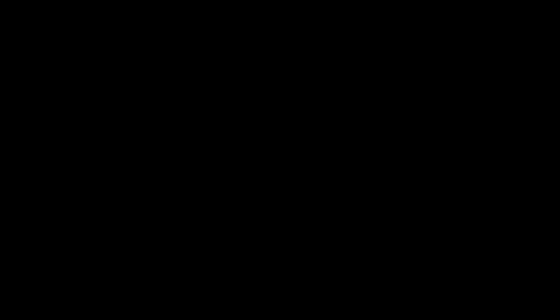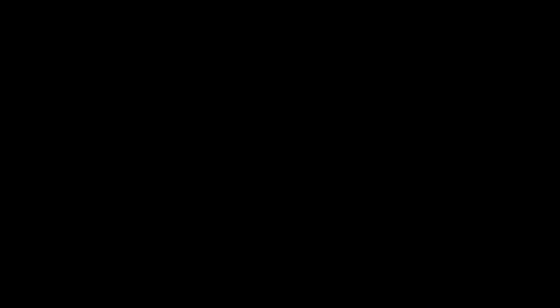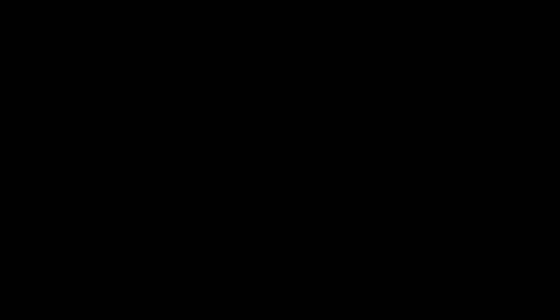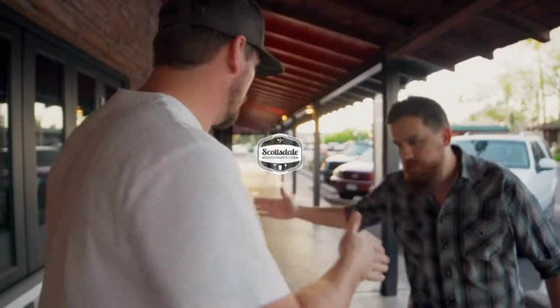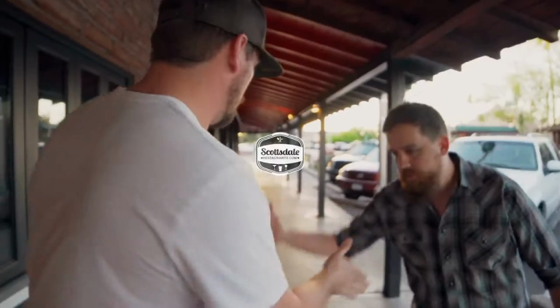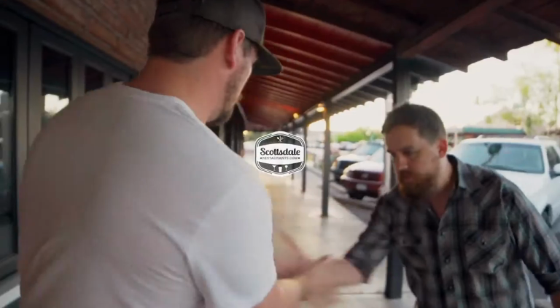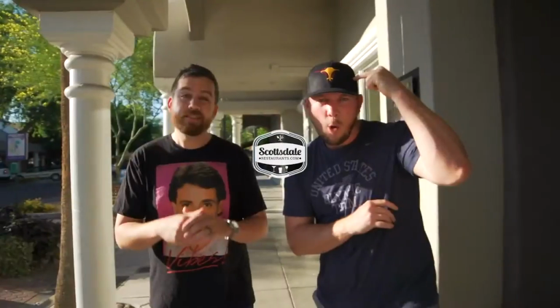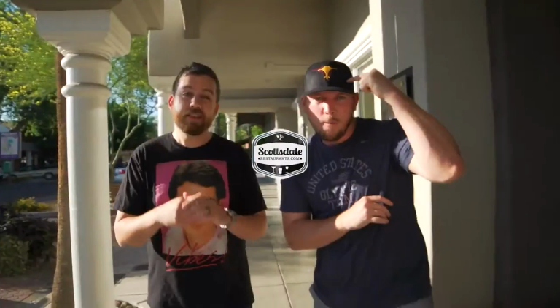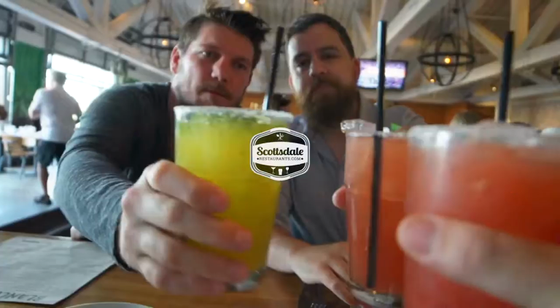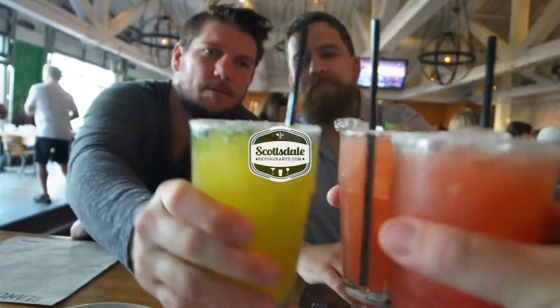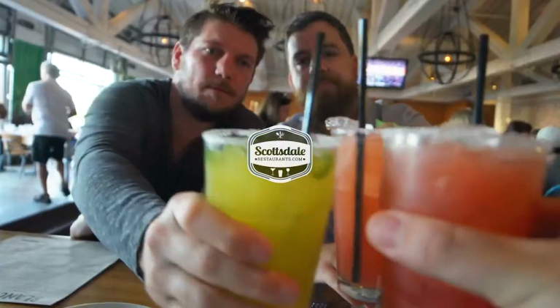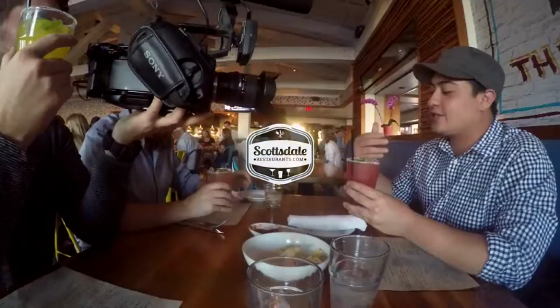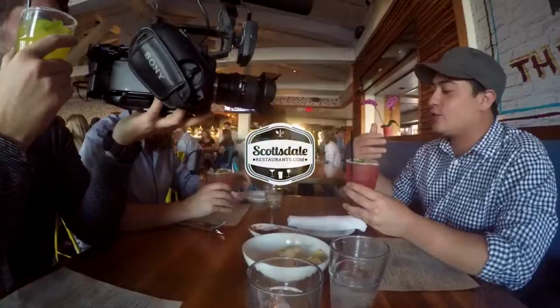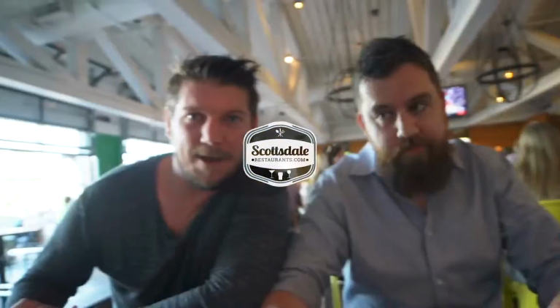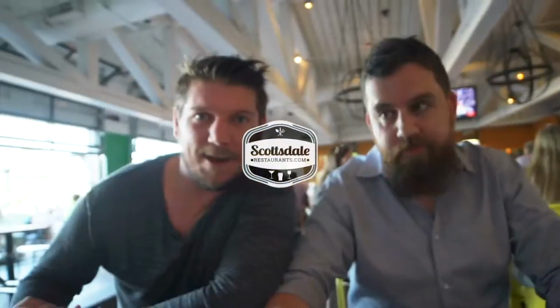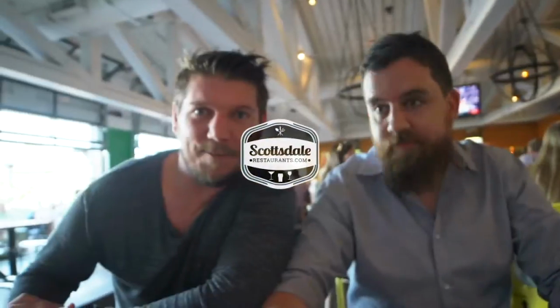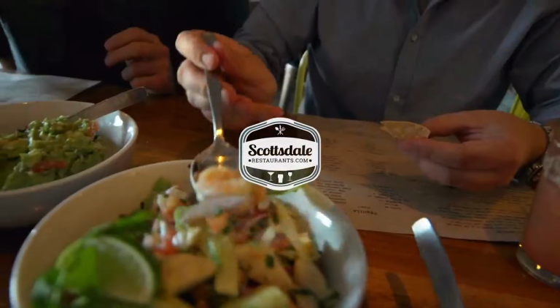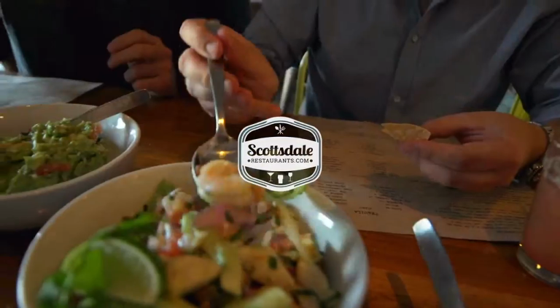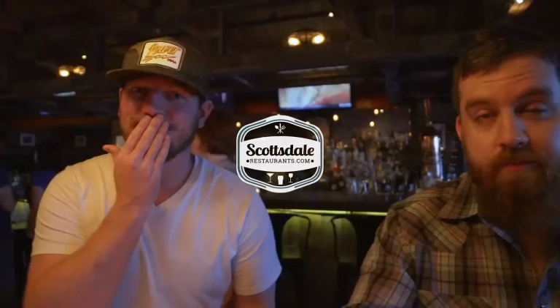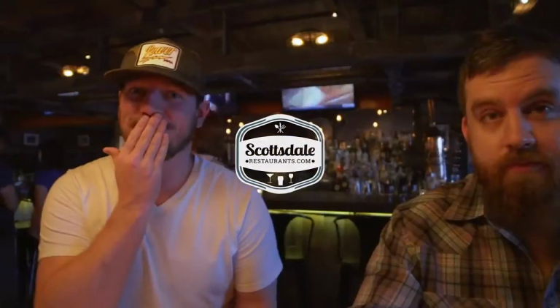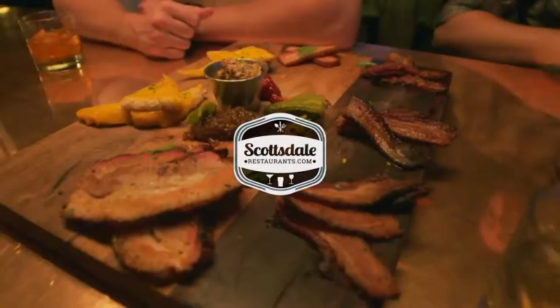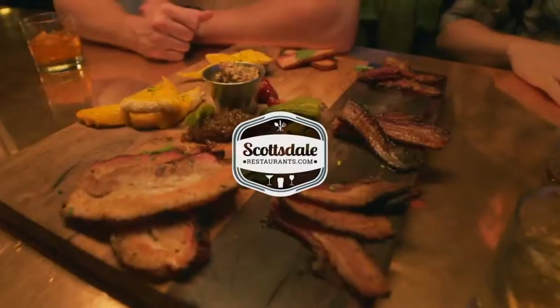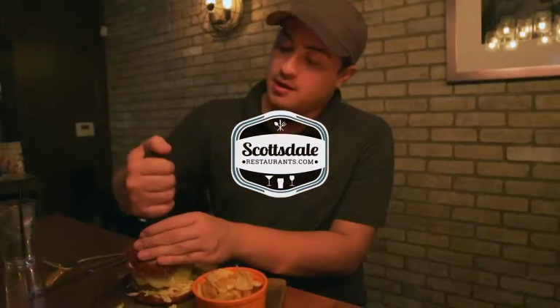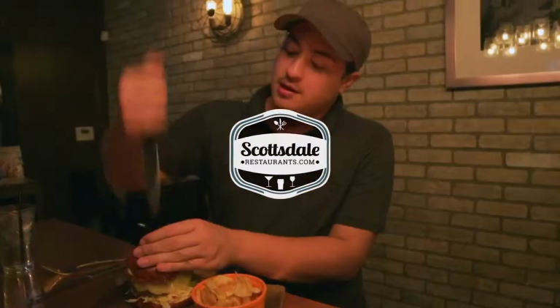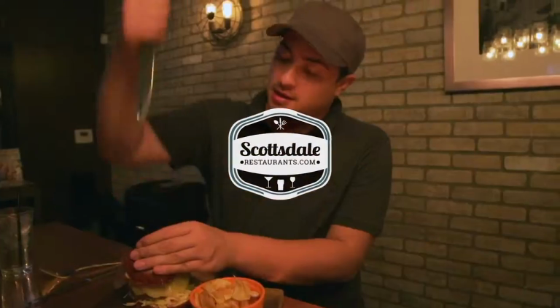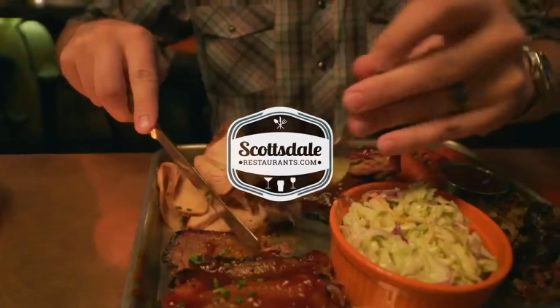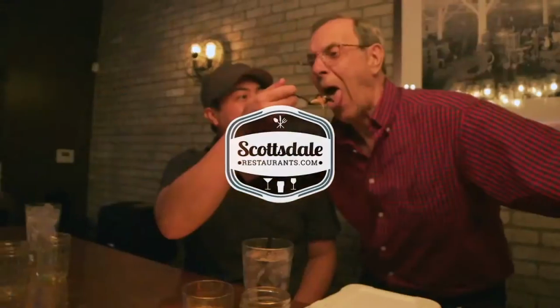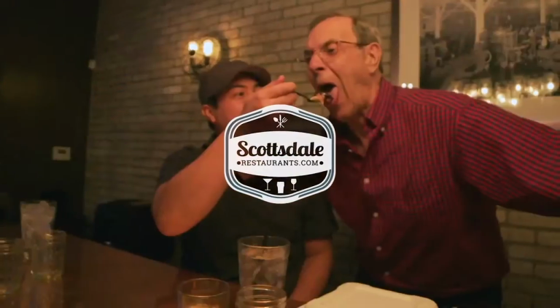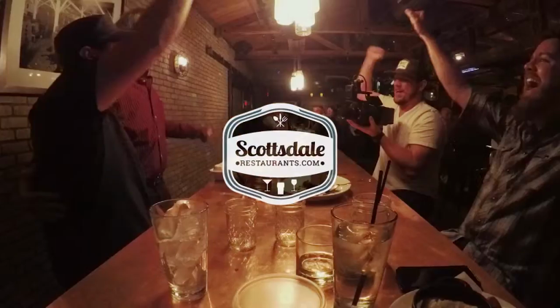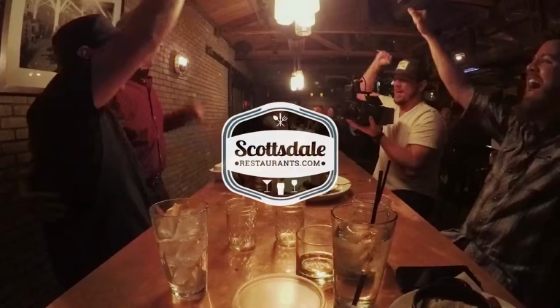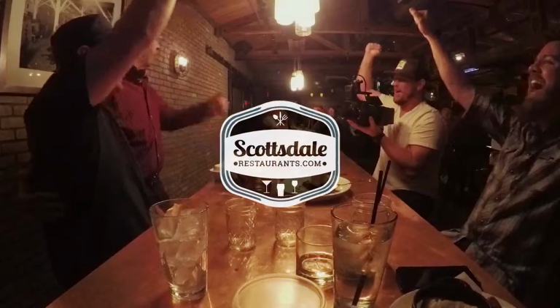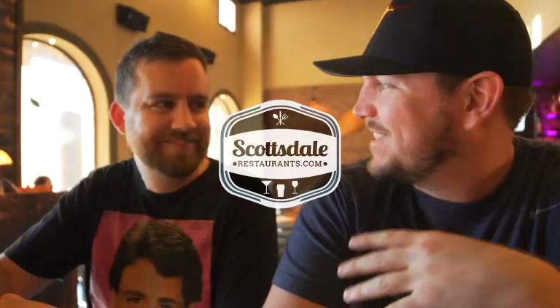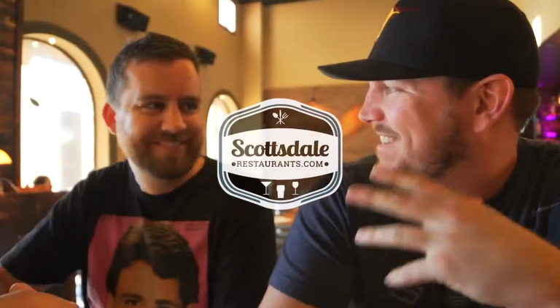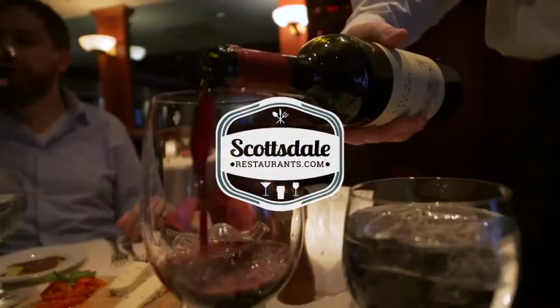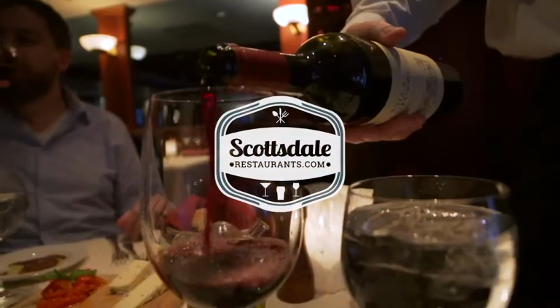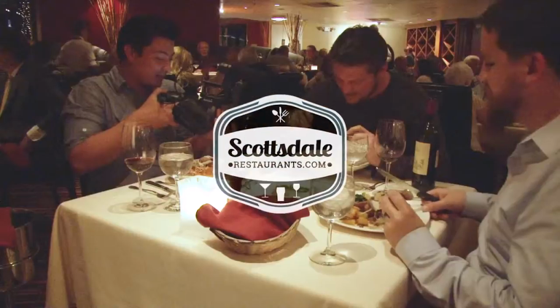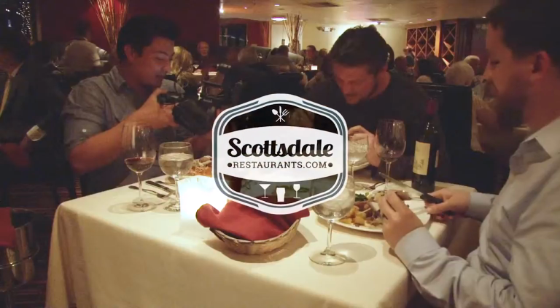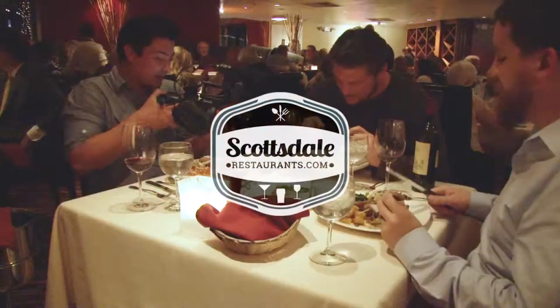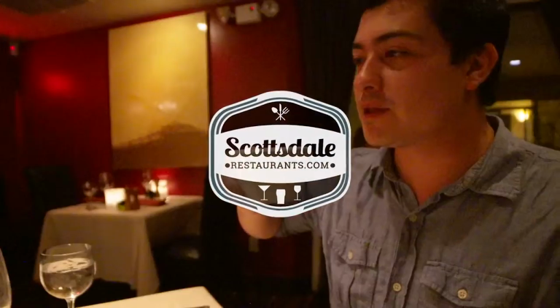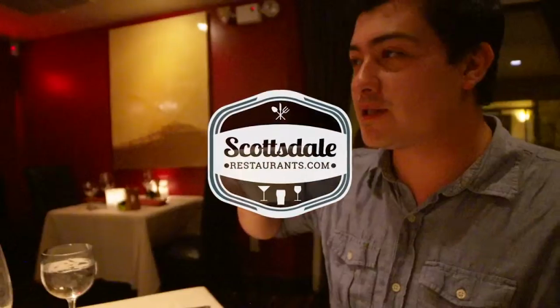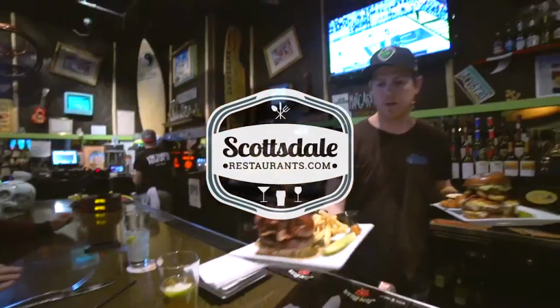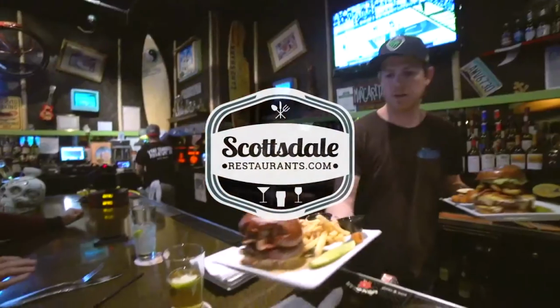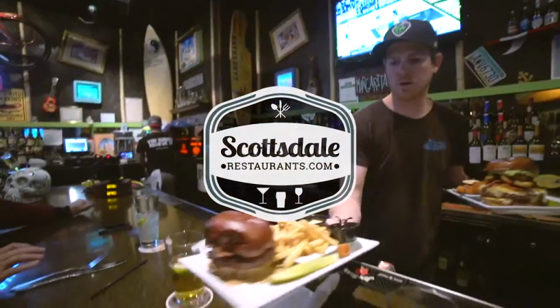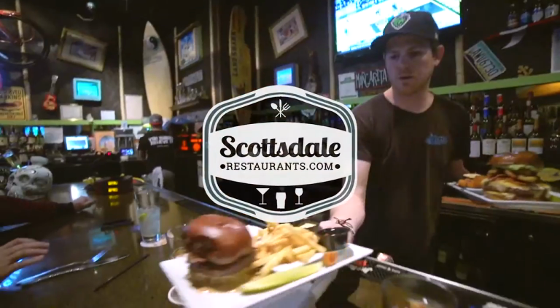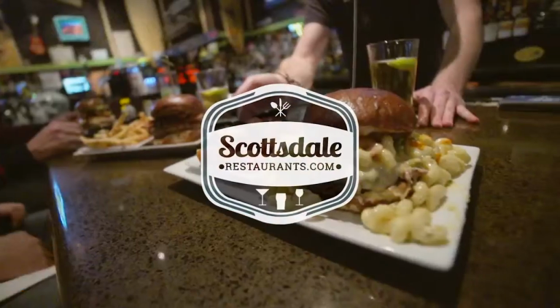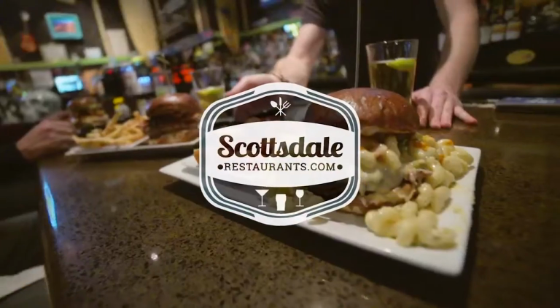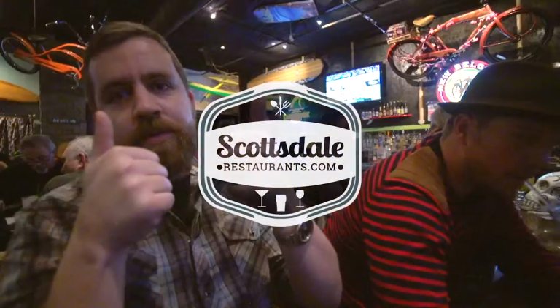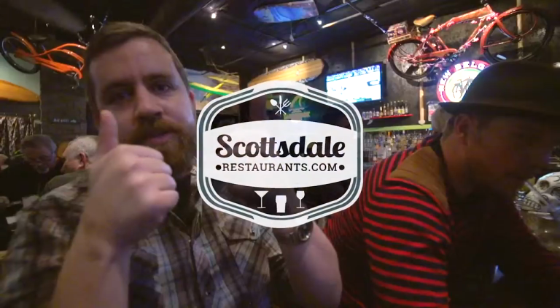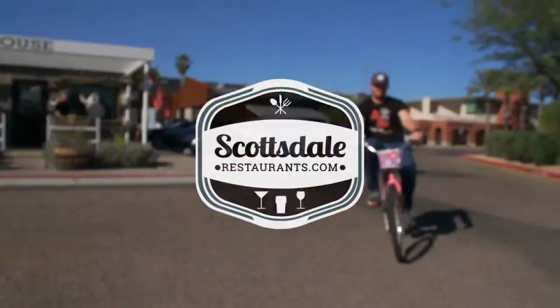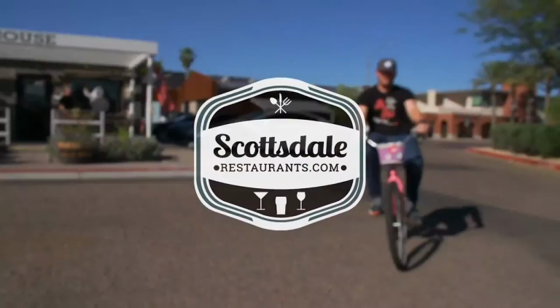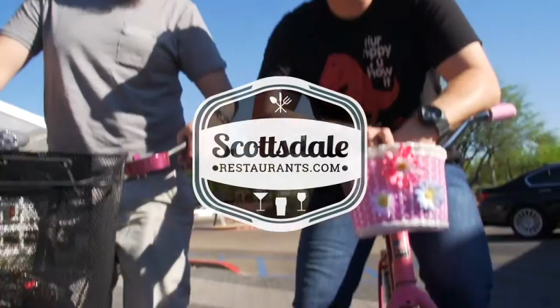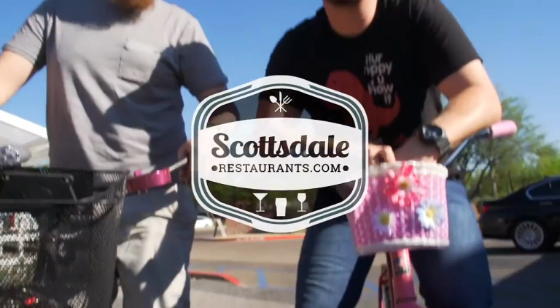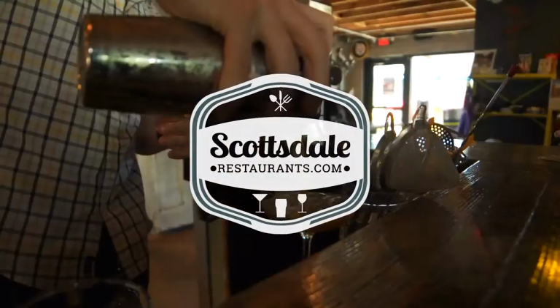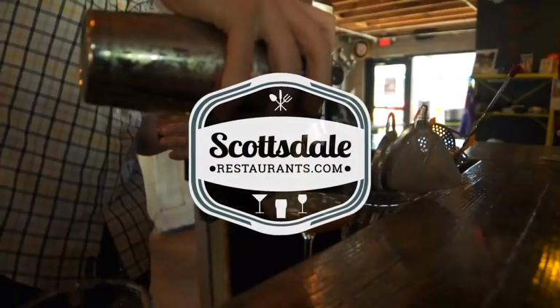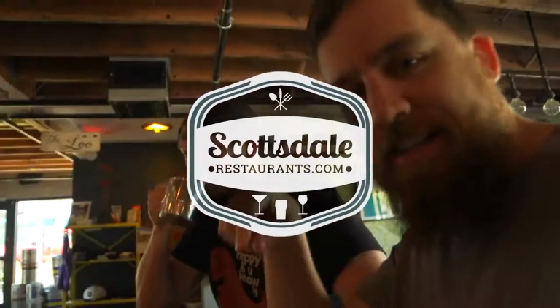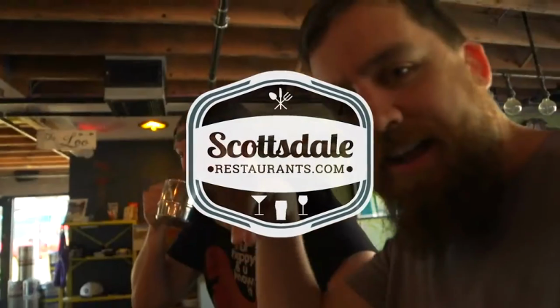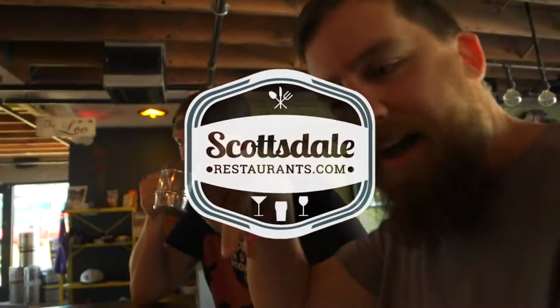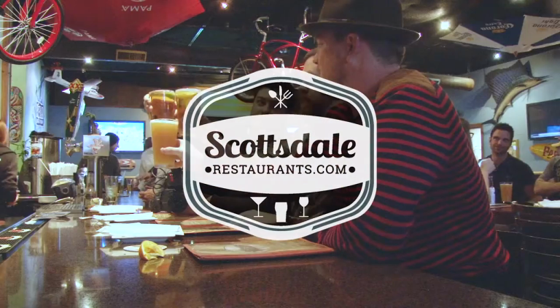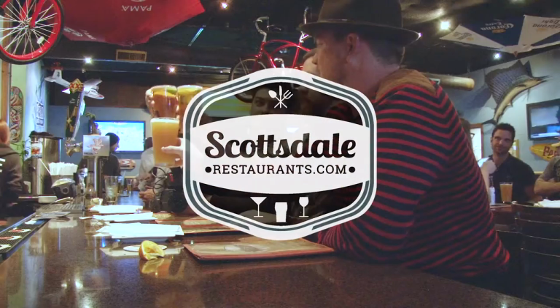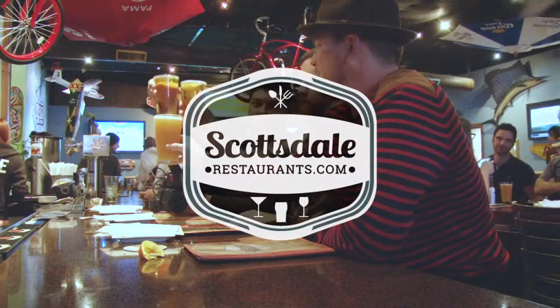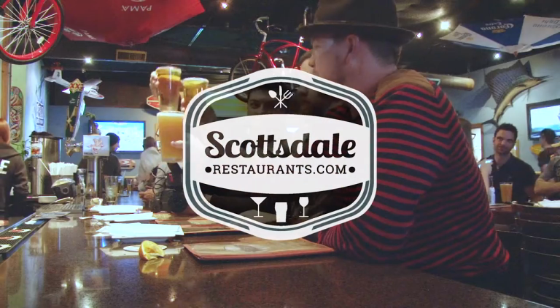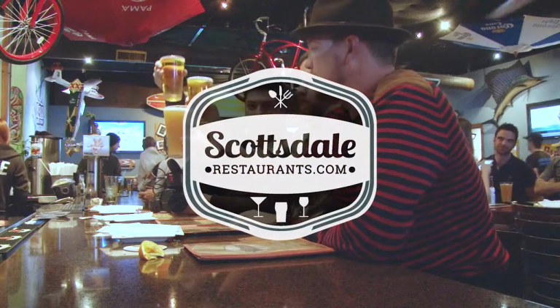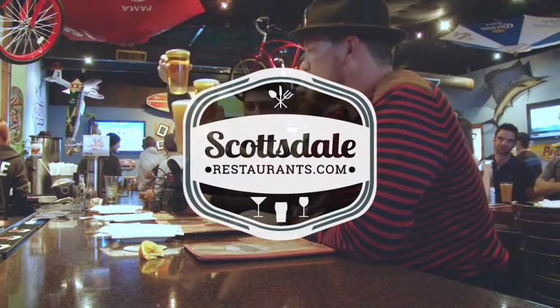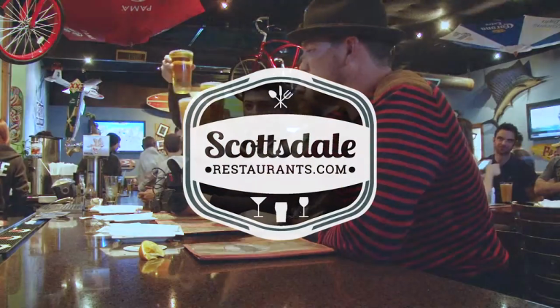If you're in Scottsdale and you want some food, hit up scottsdalerestaurants.com.